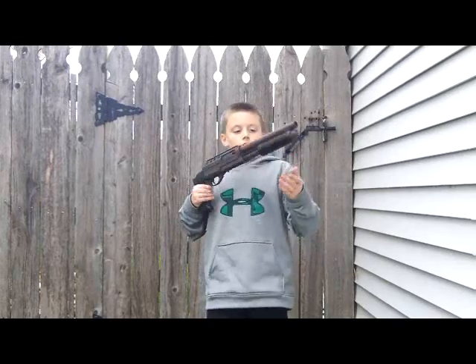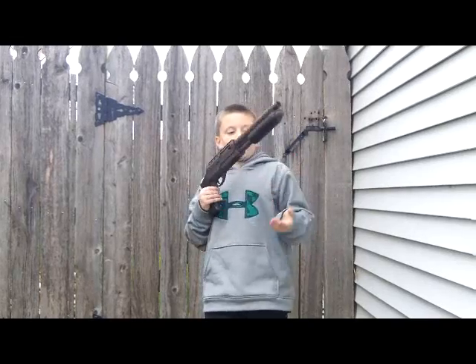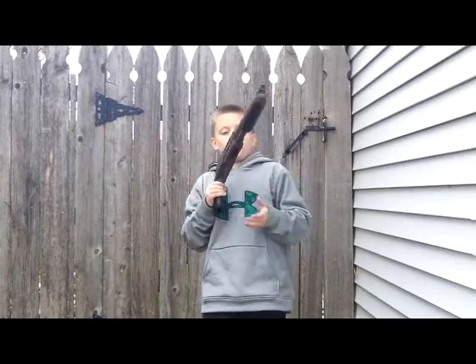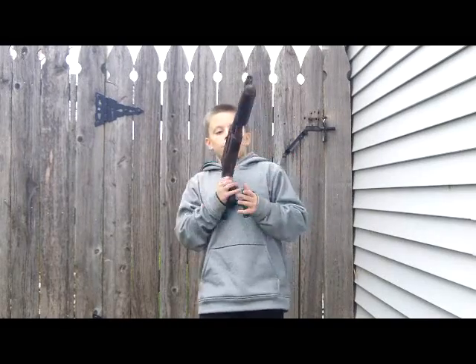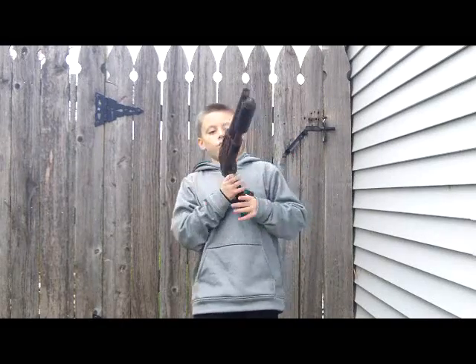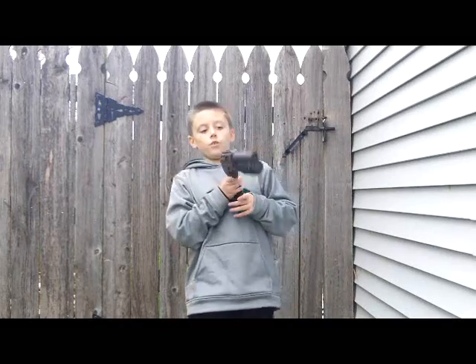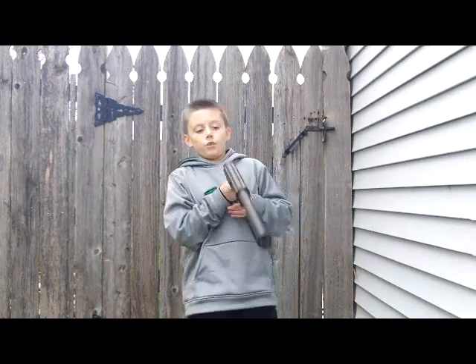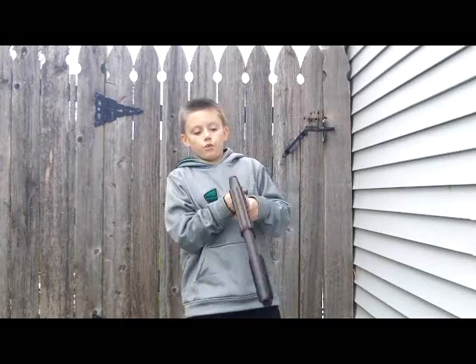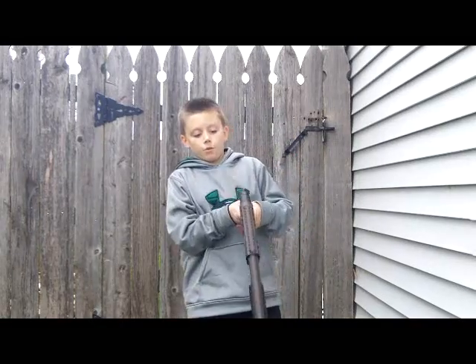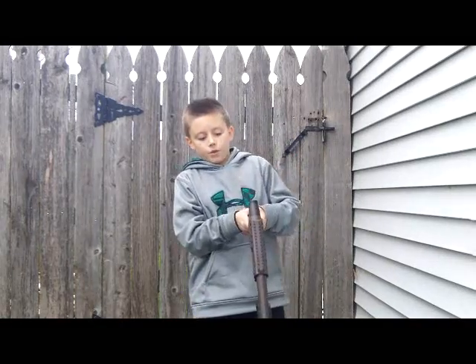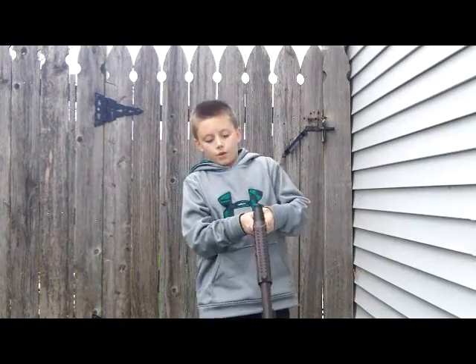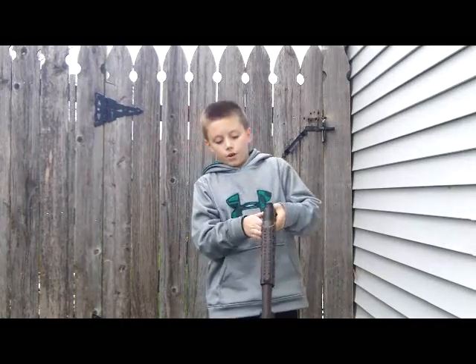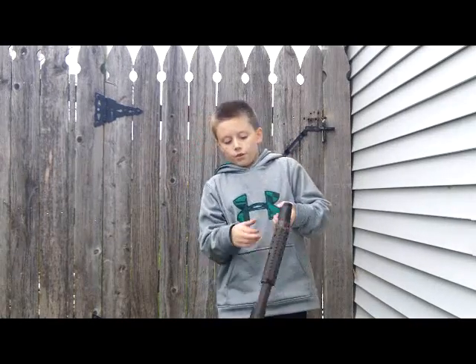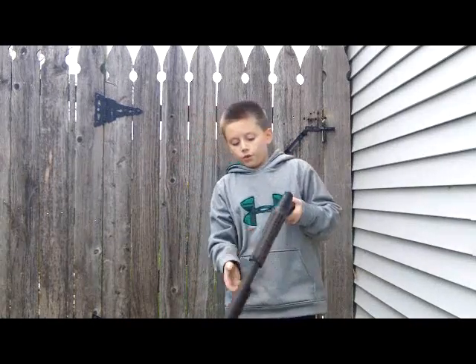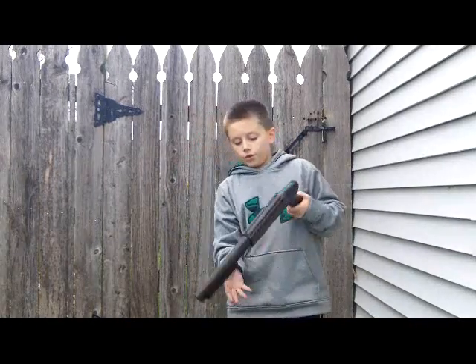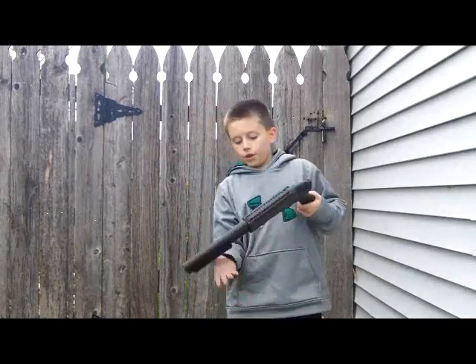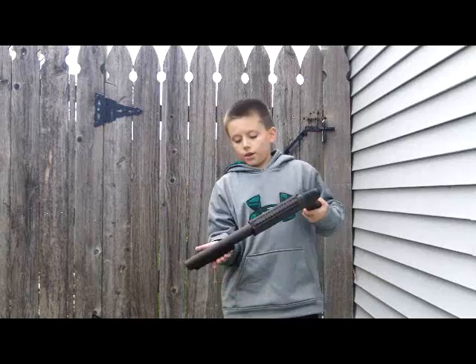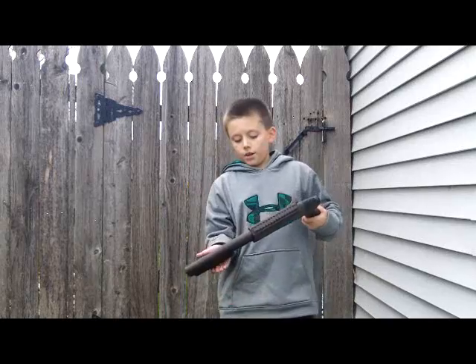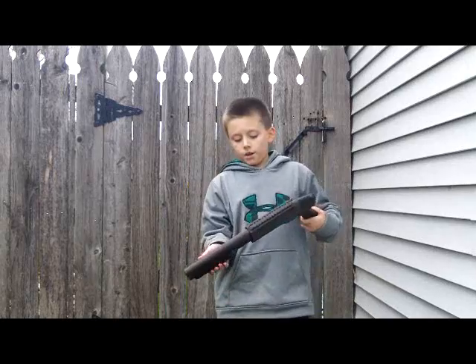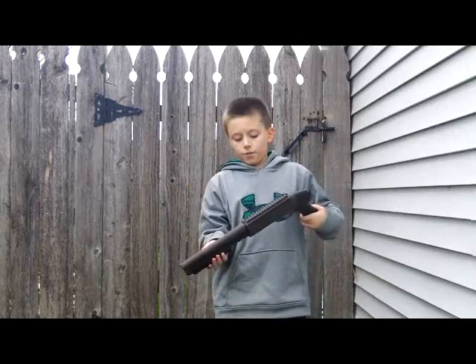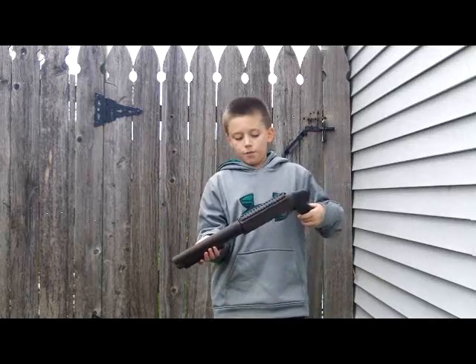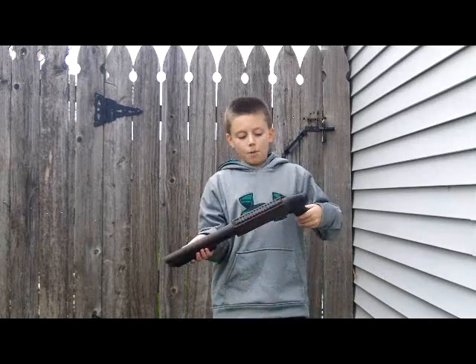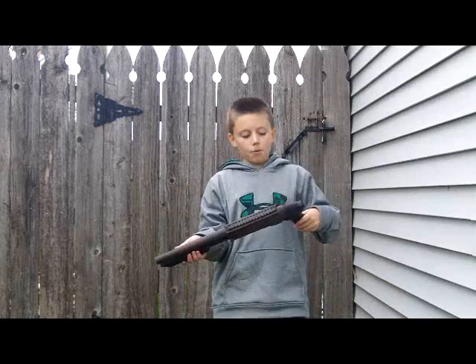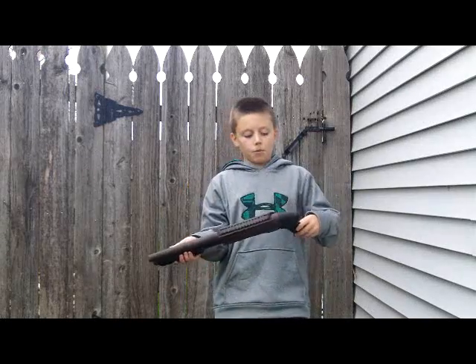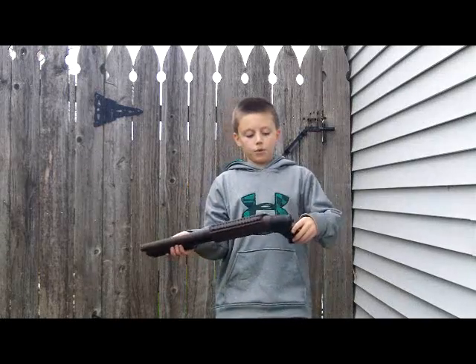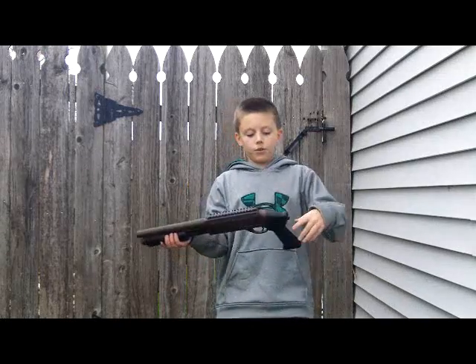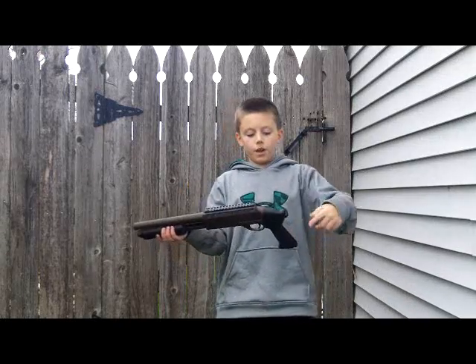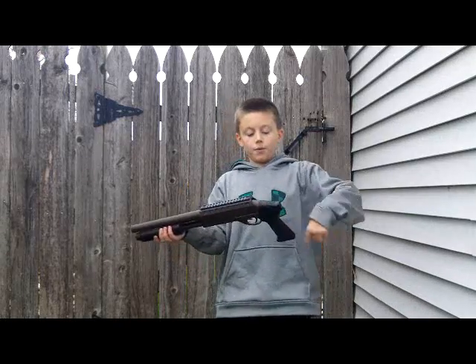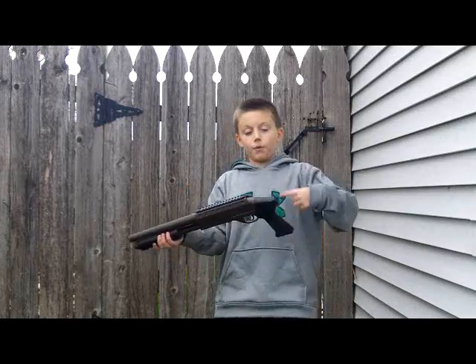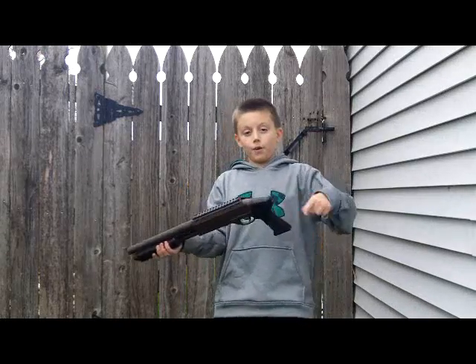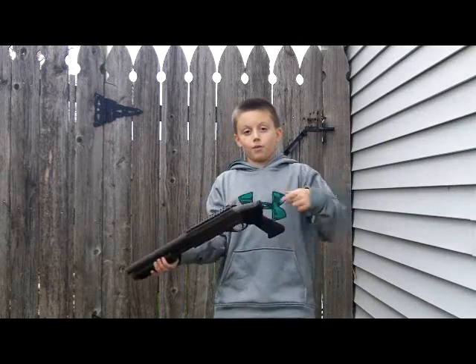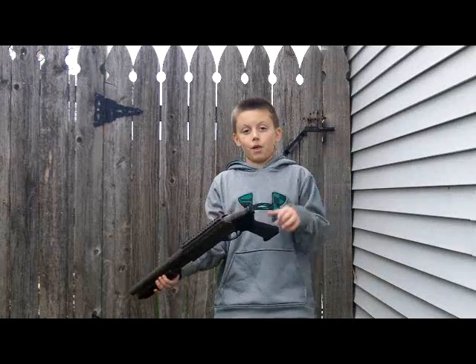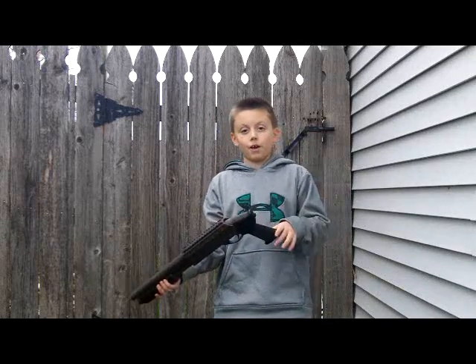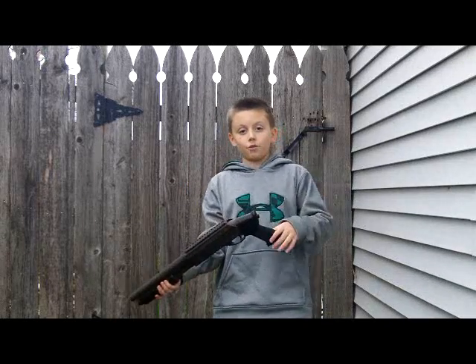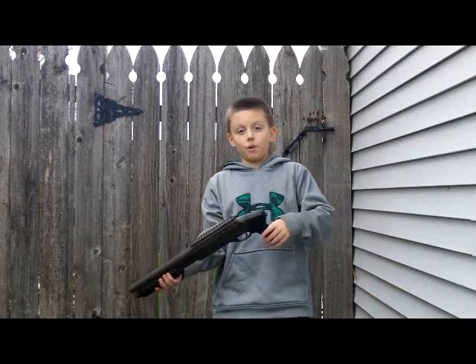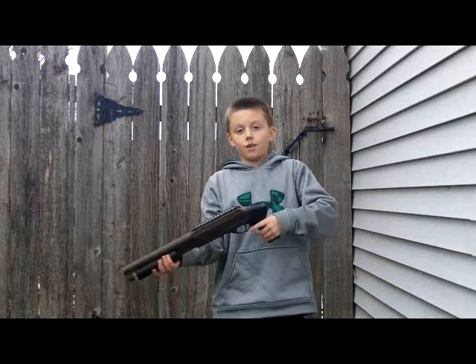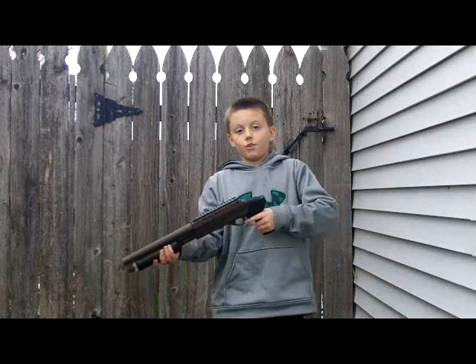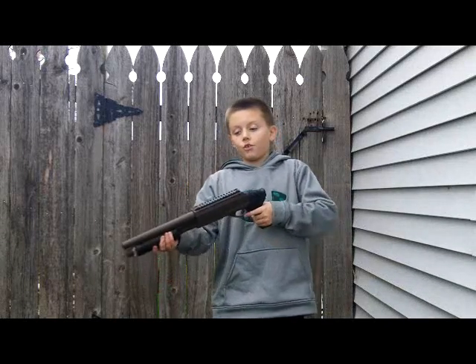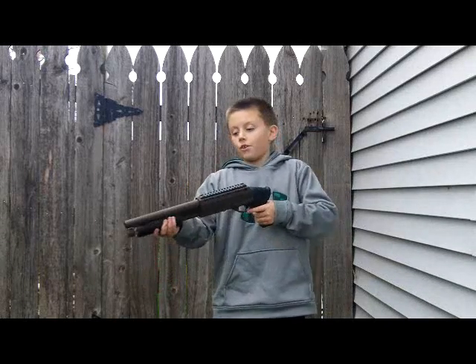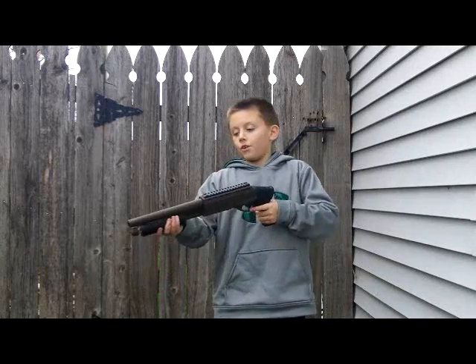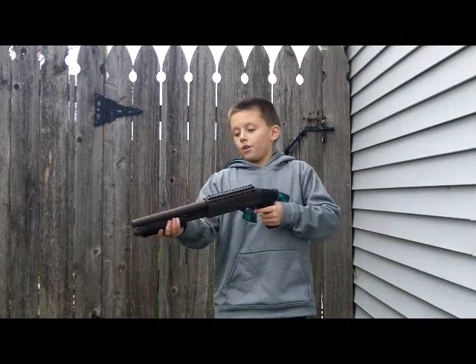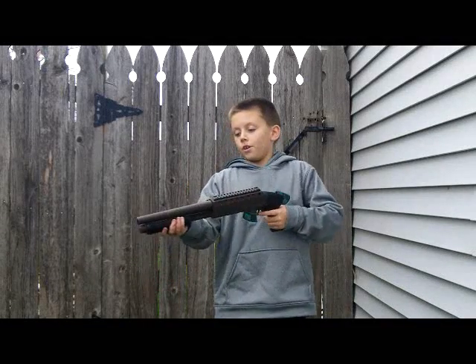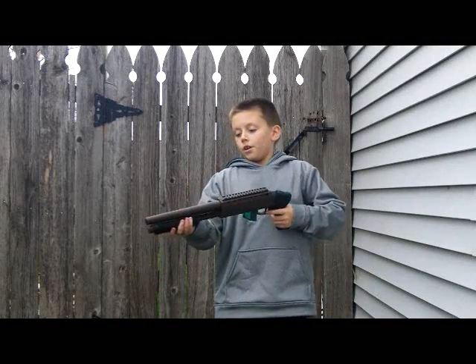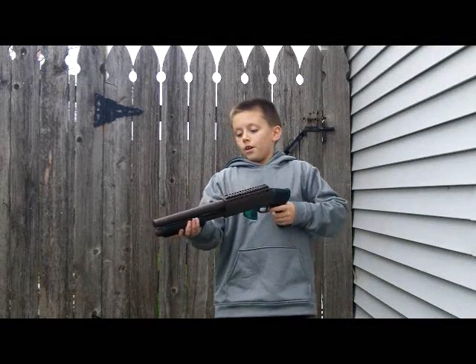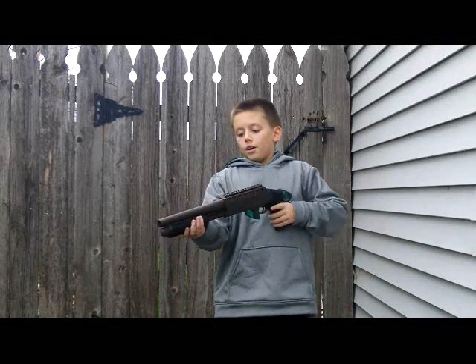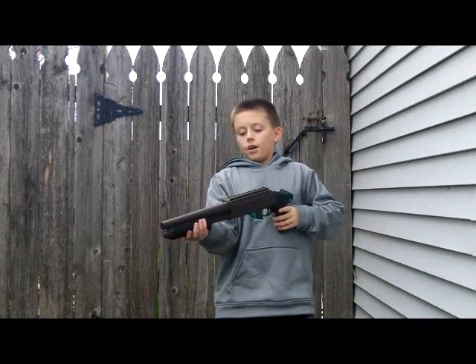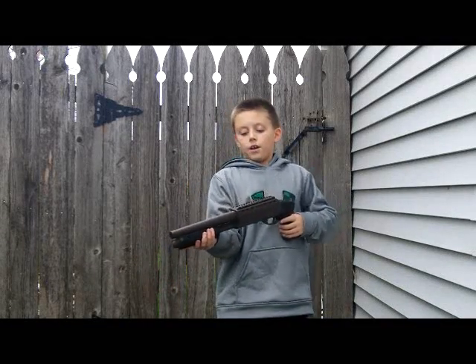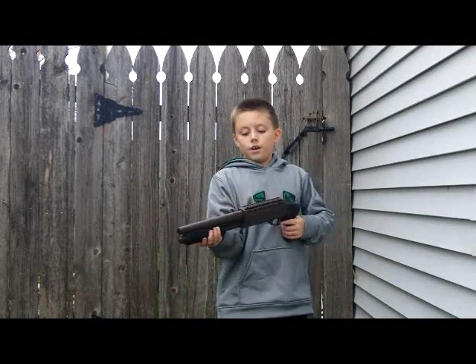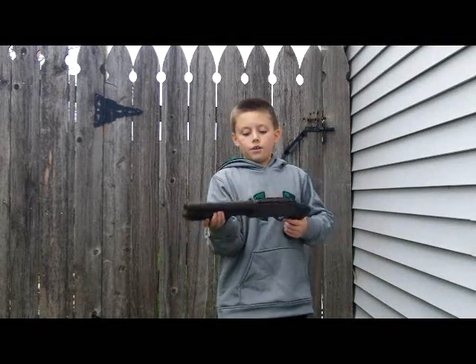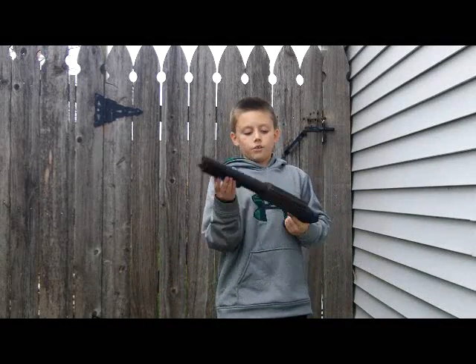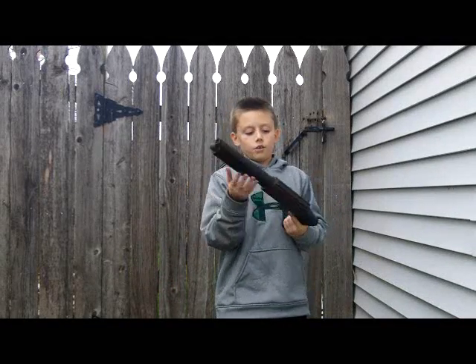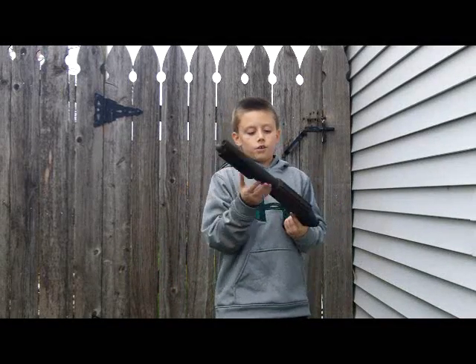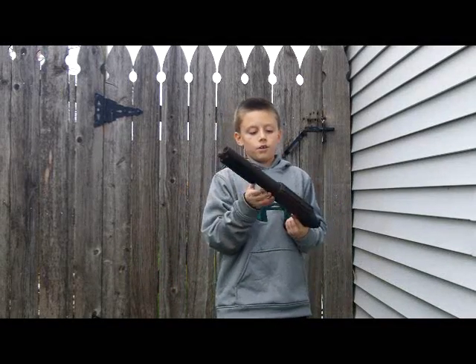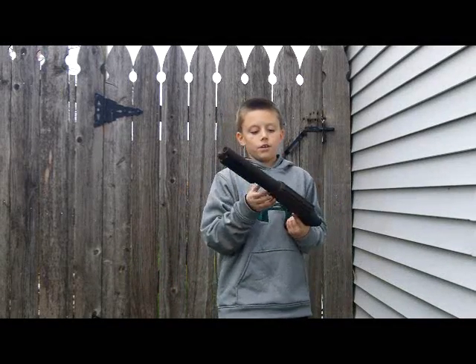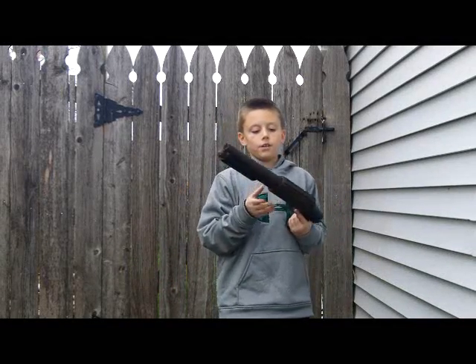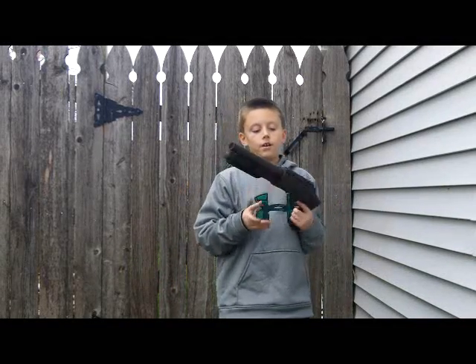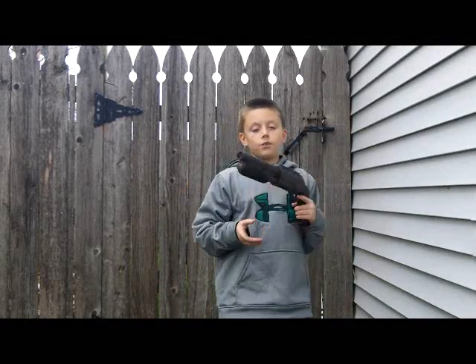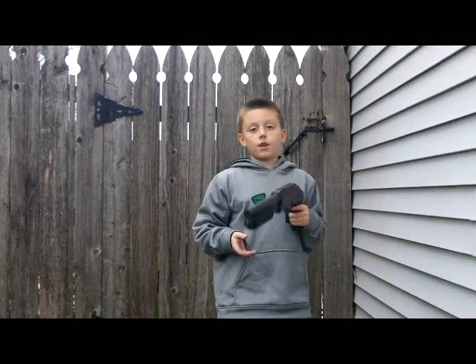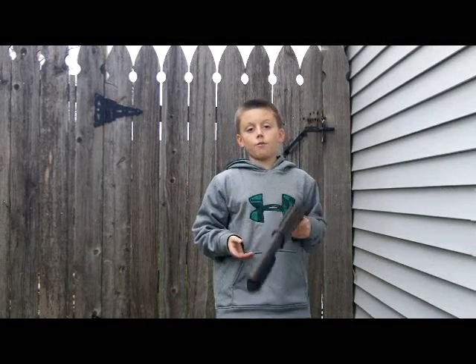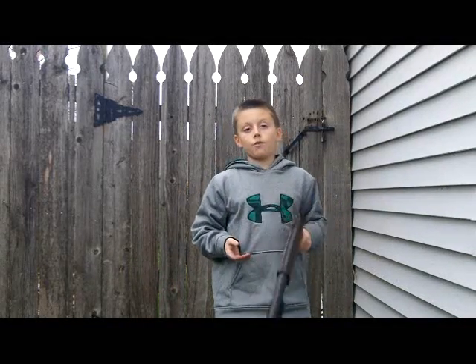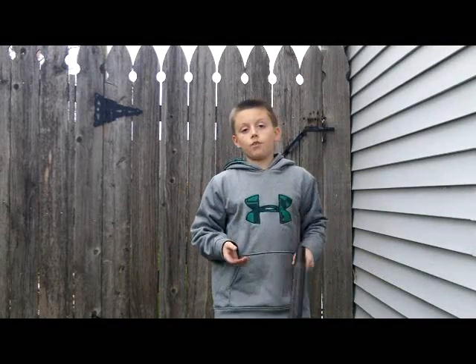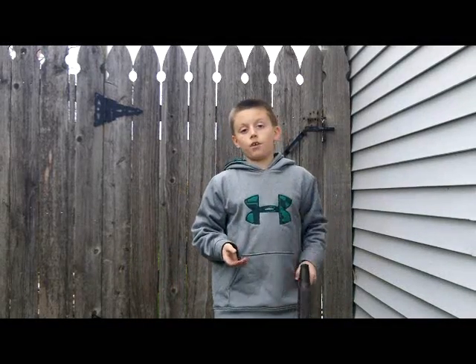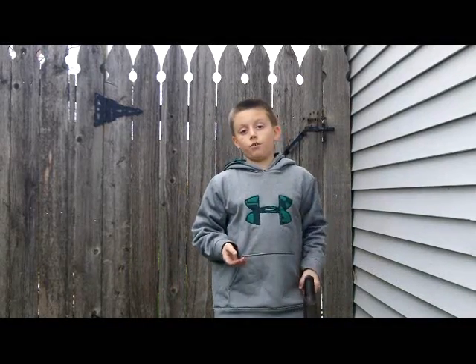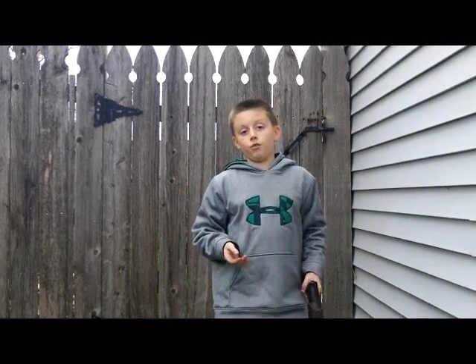So this is what the gun looks like. Remember to put tape around the black spots. And now it's time for the test.